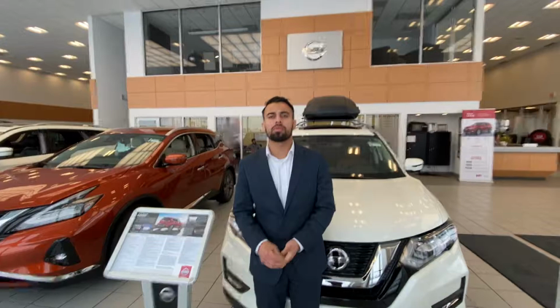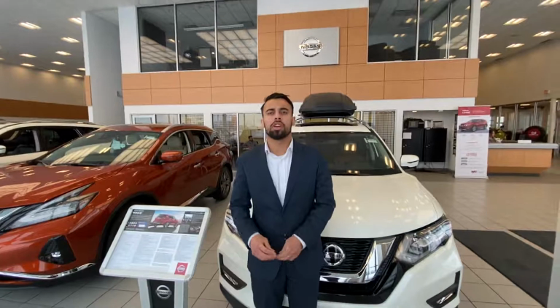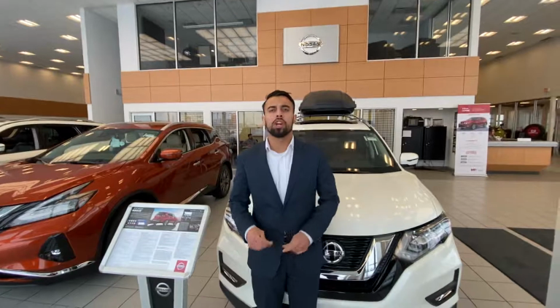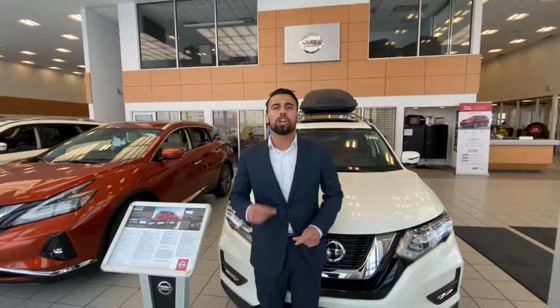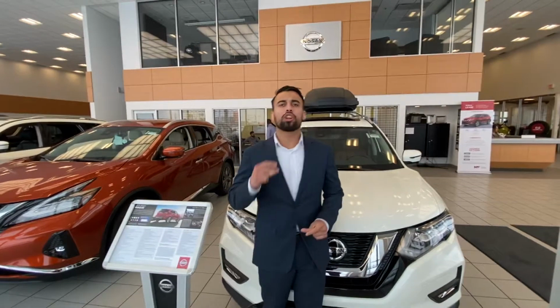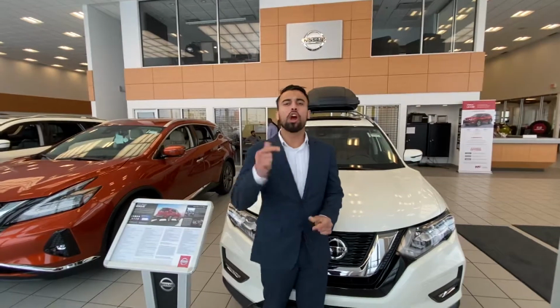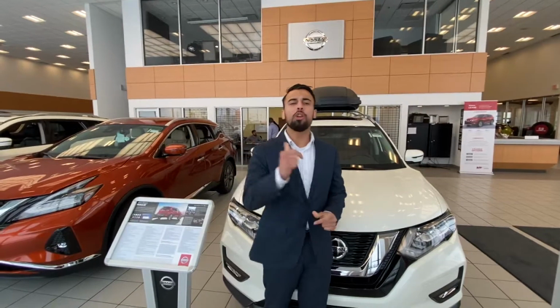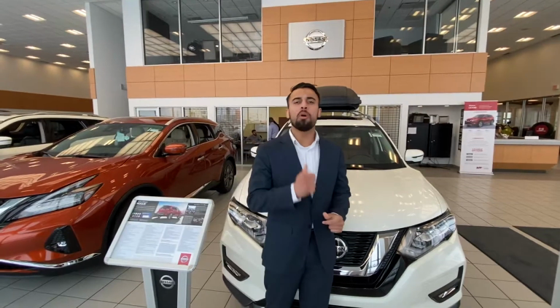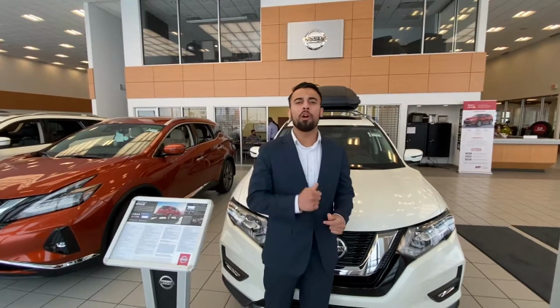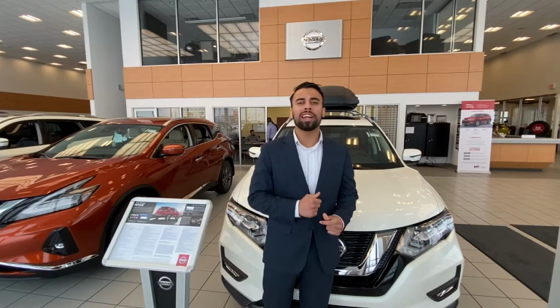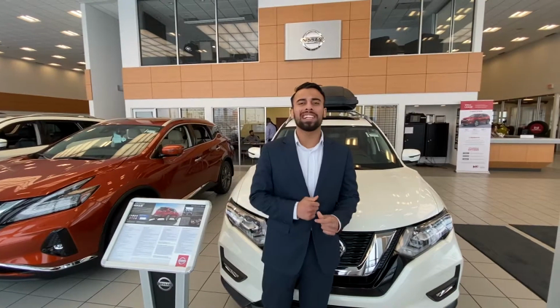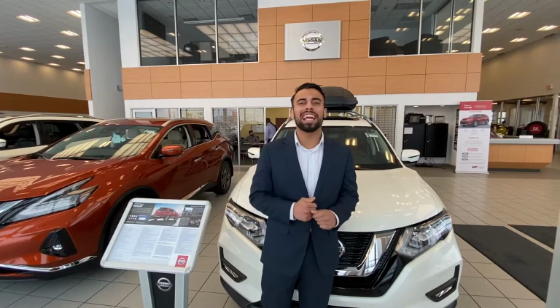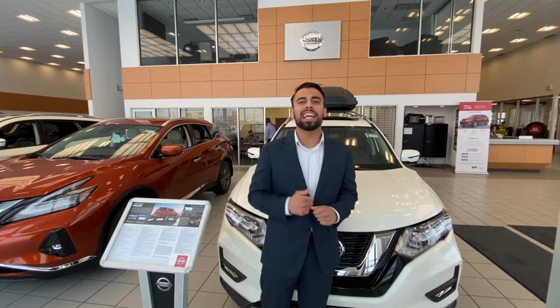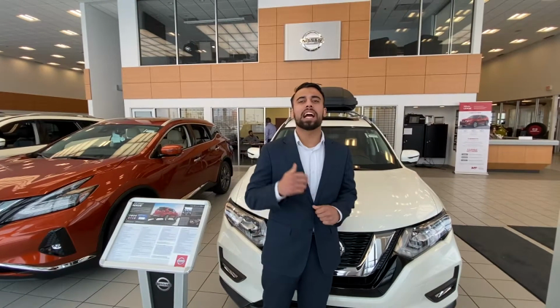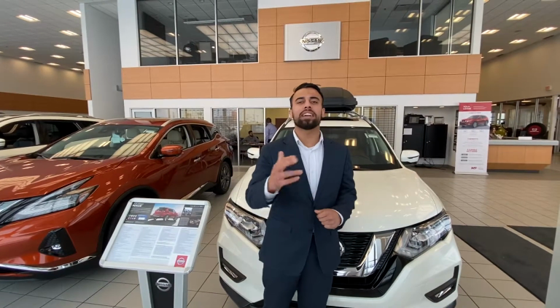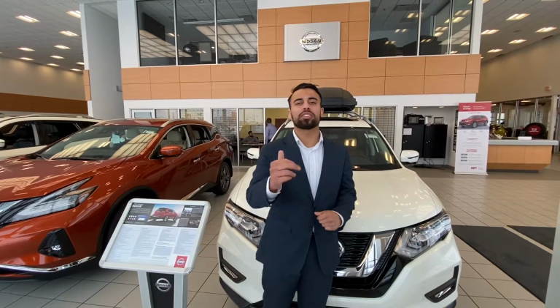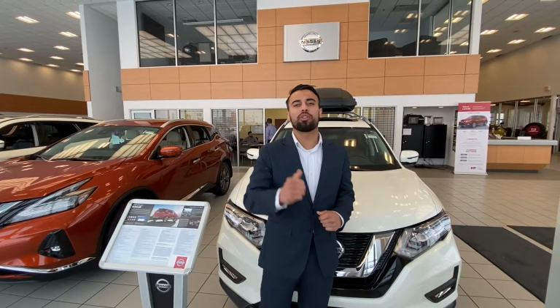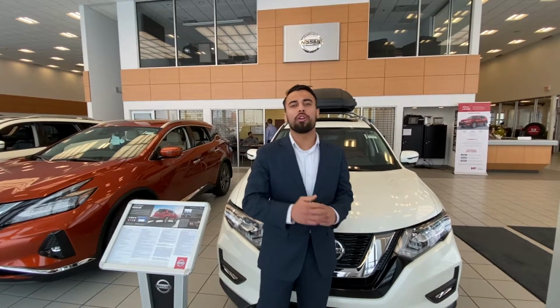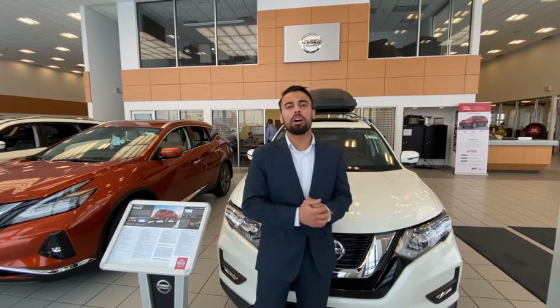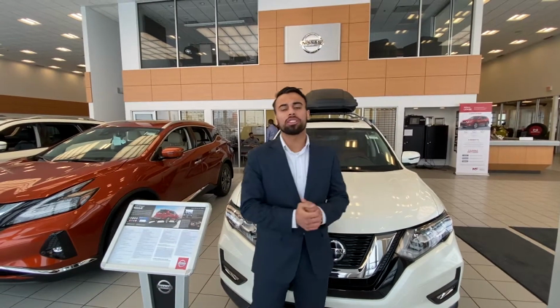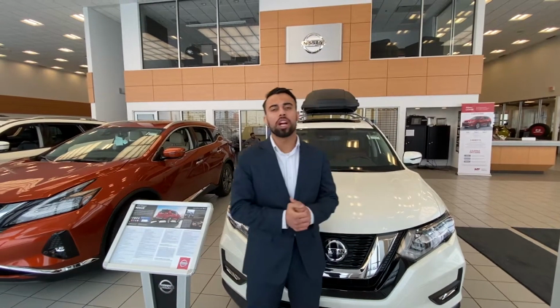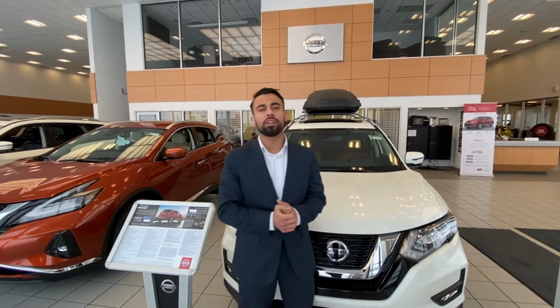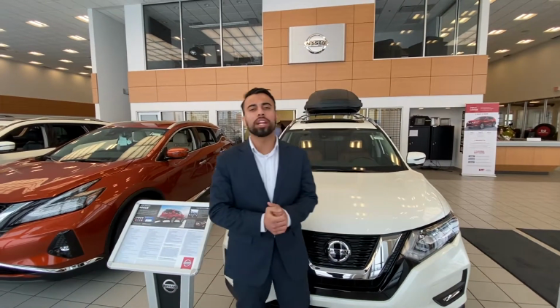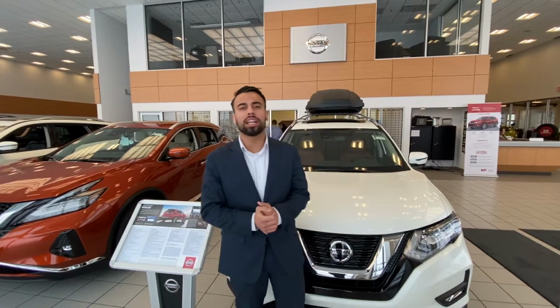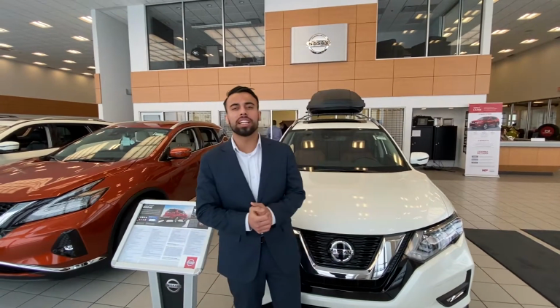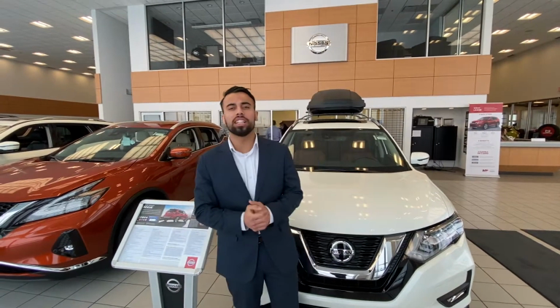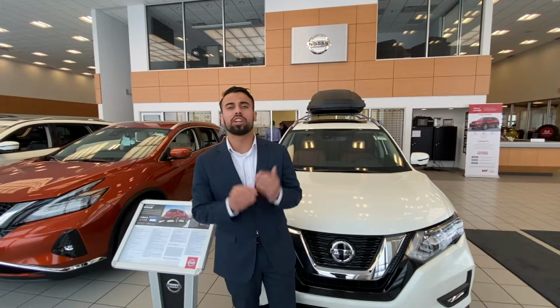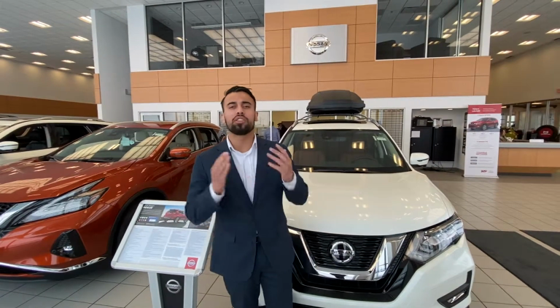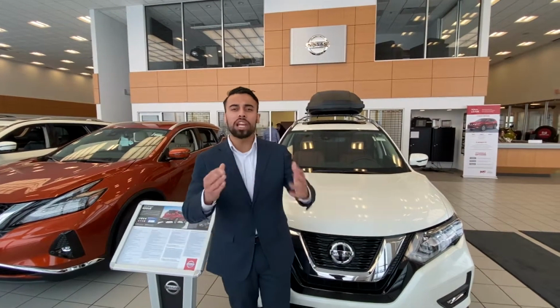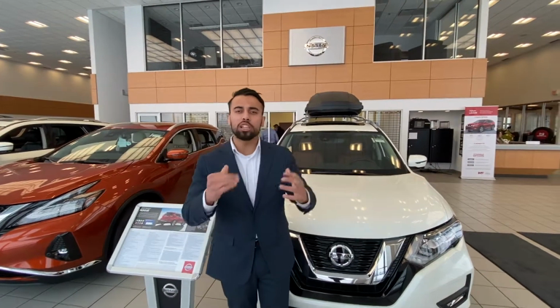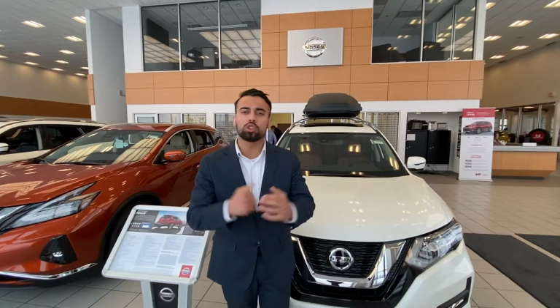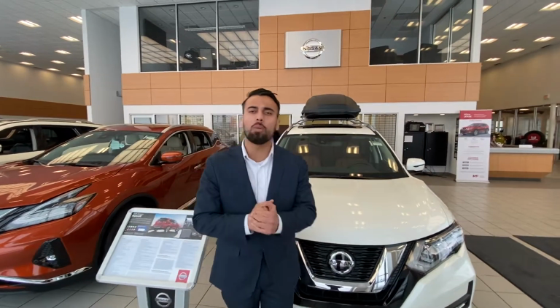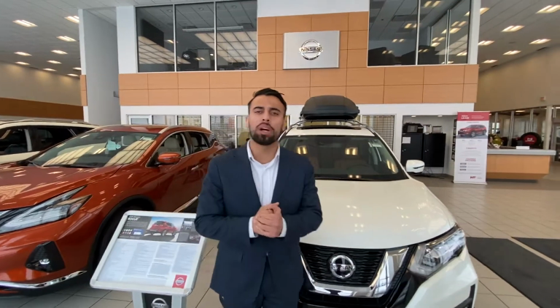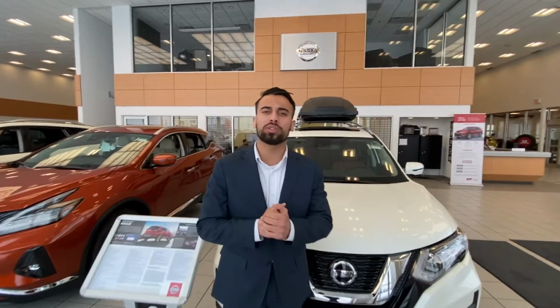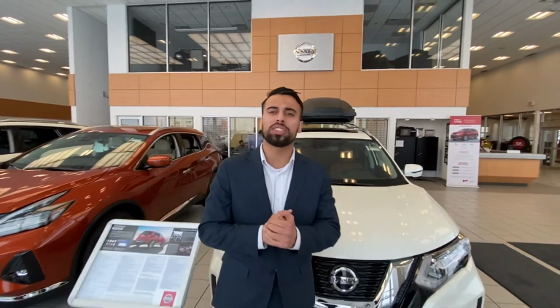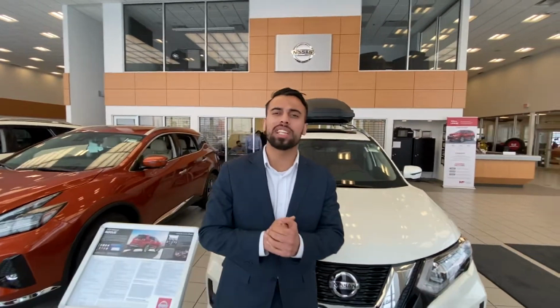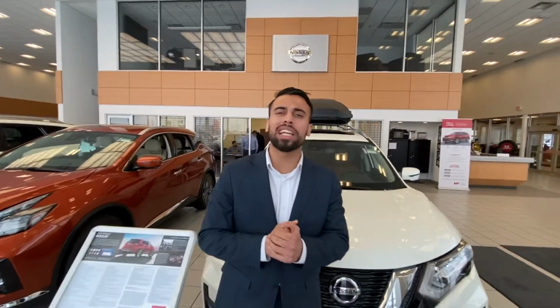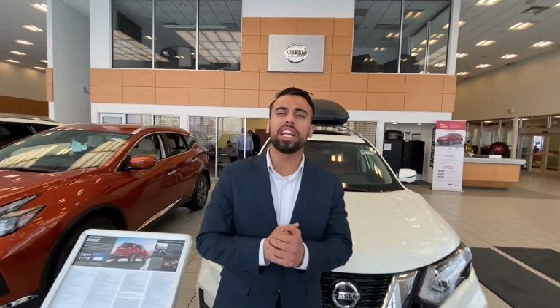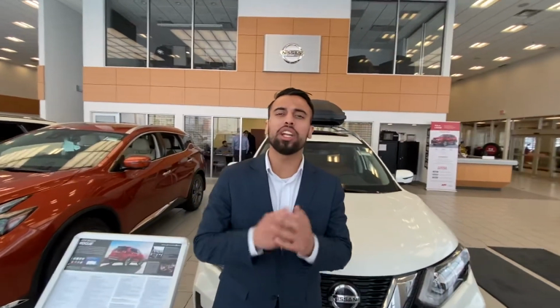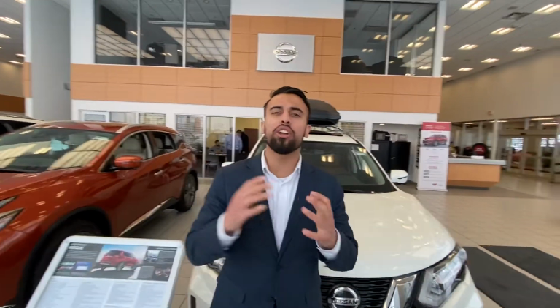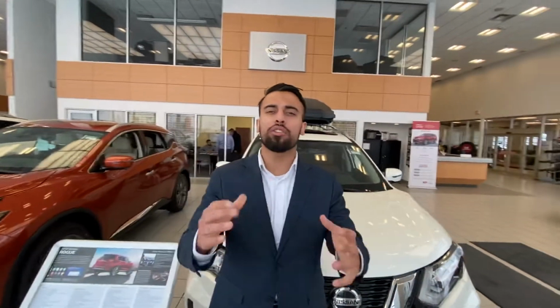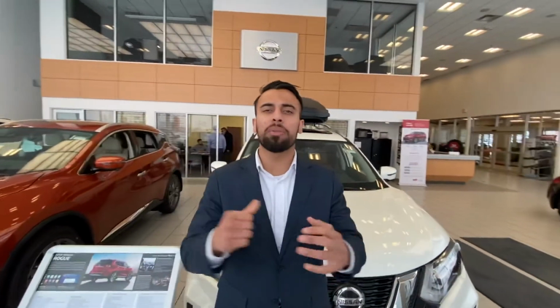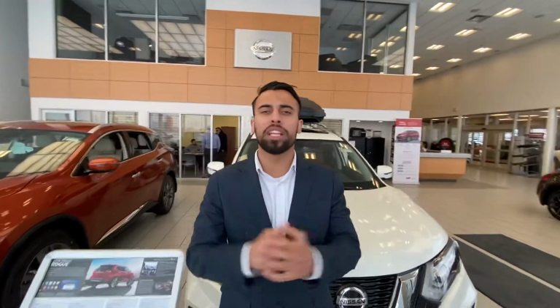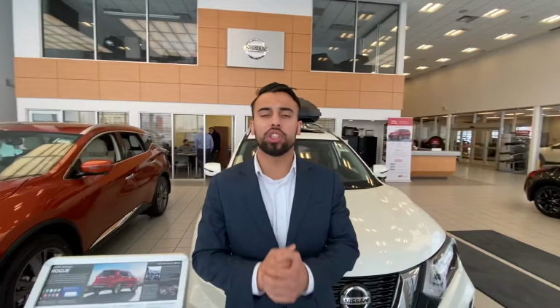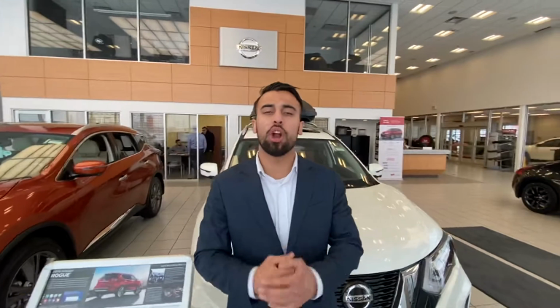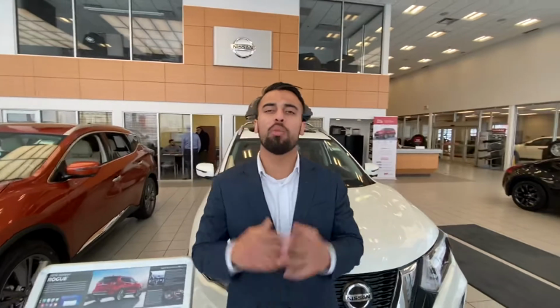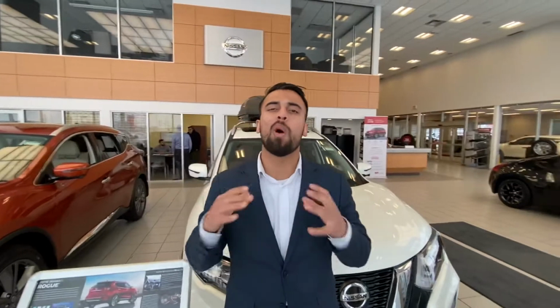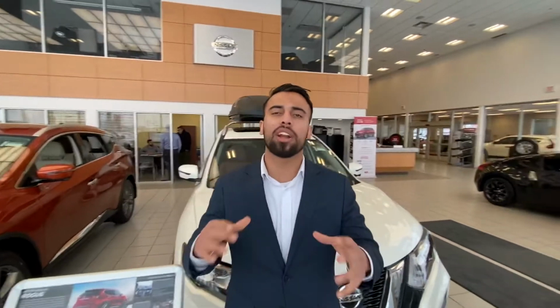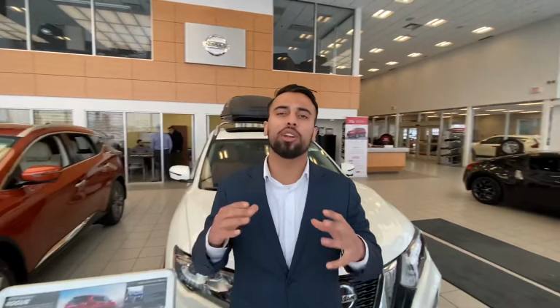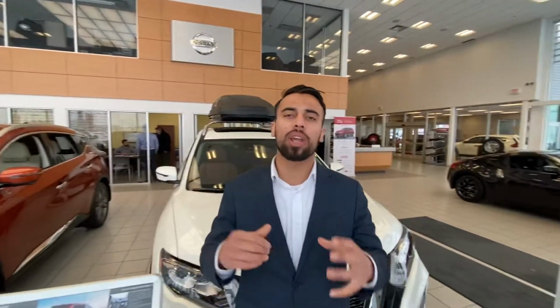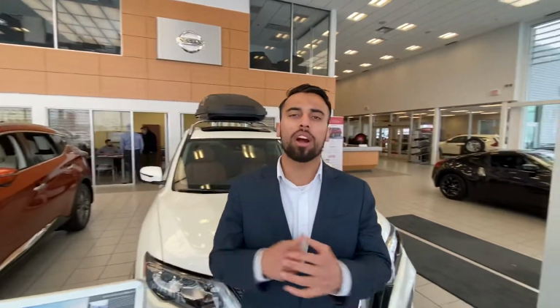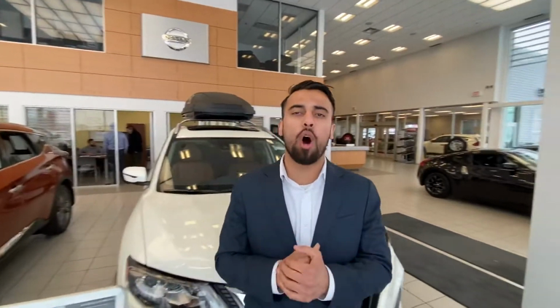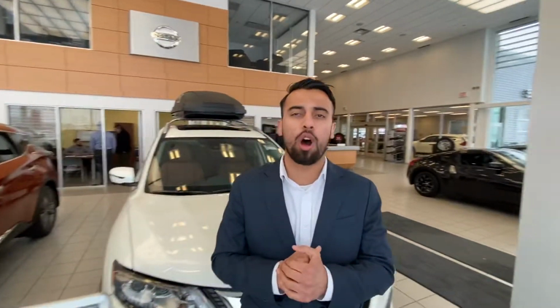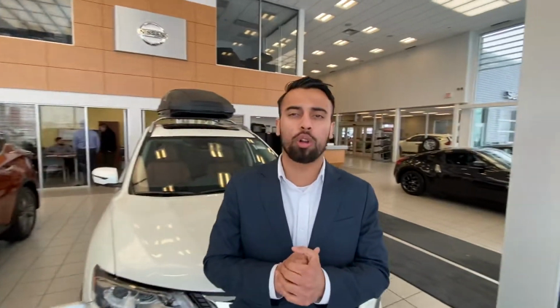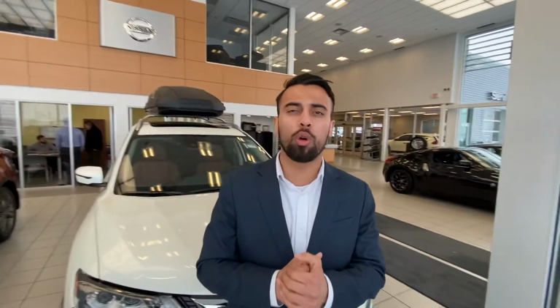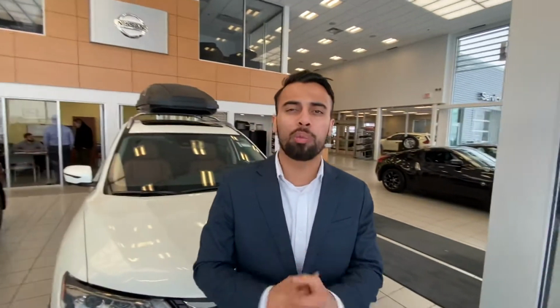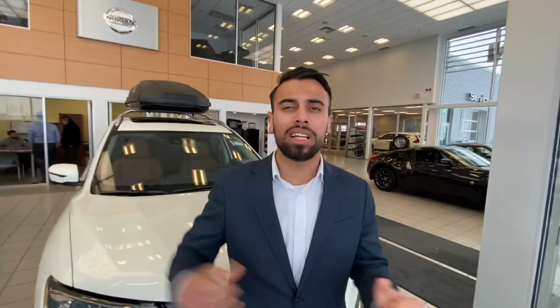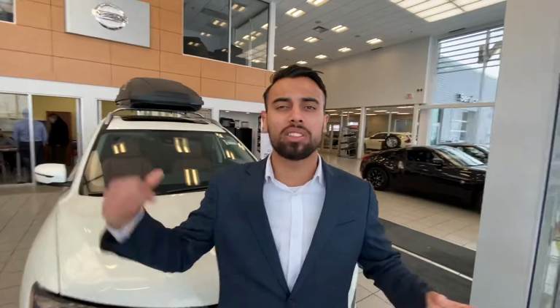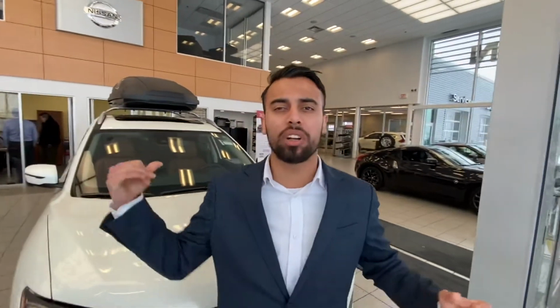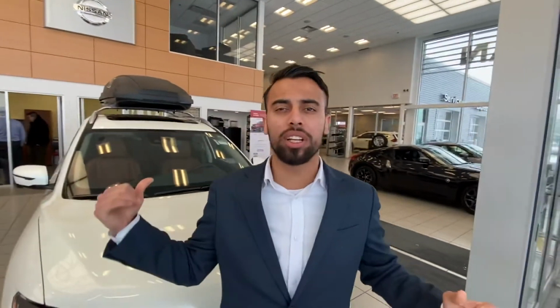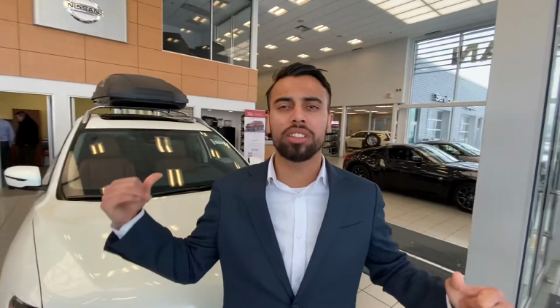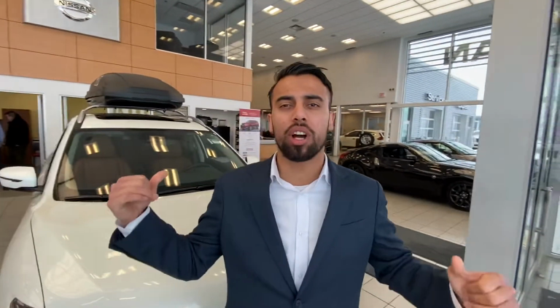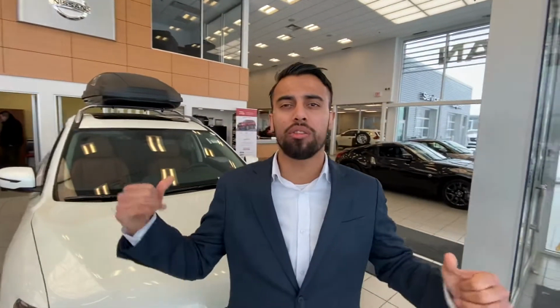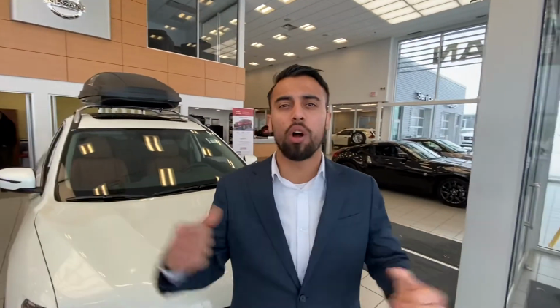Good morning Ligia, it's Faraz down here at LA Nissan. Thank you so much for sending in your information on wanting to get an auto loan placed on a Nissan Rogue.